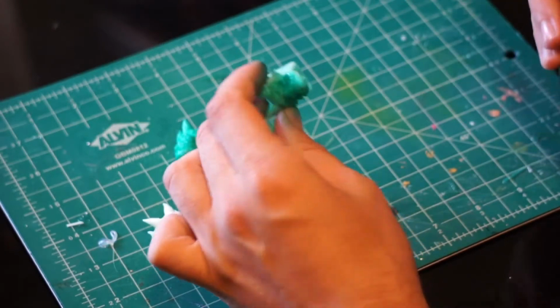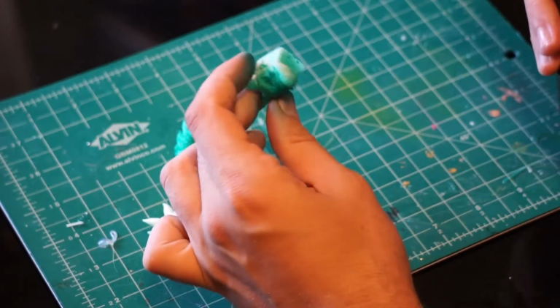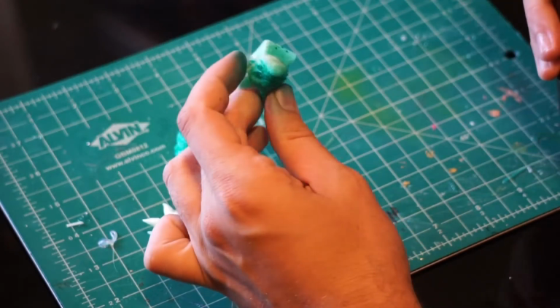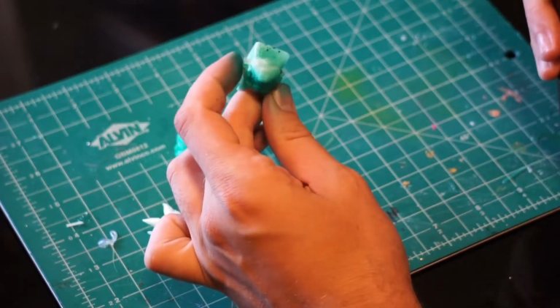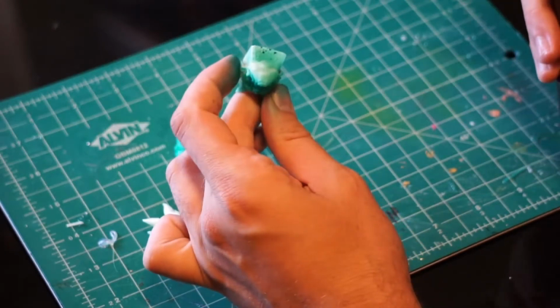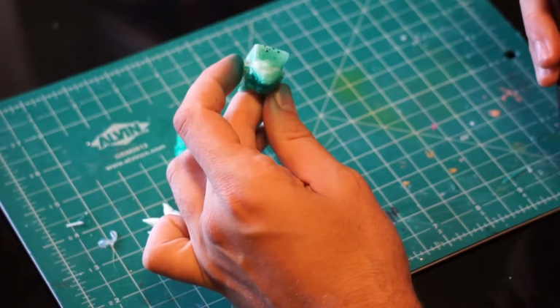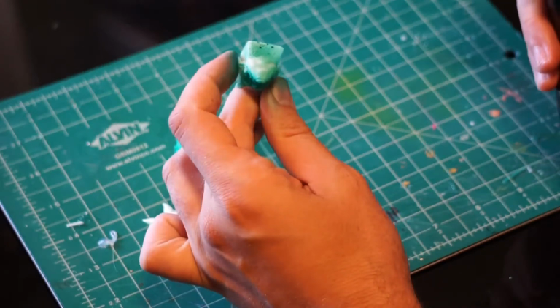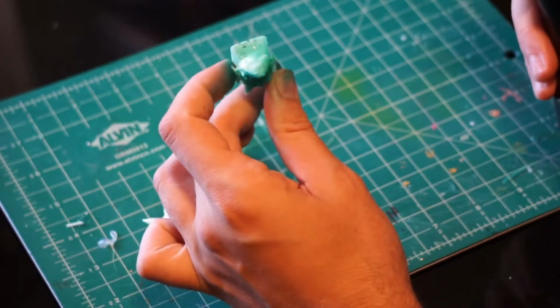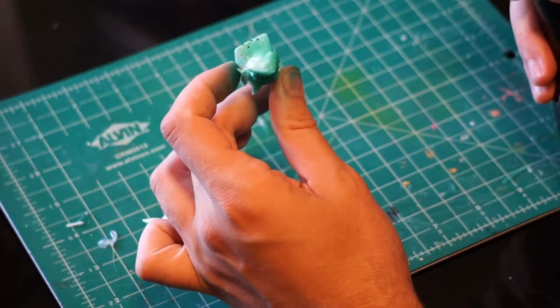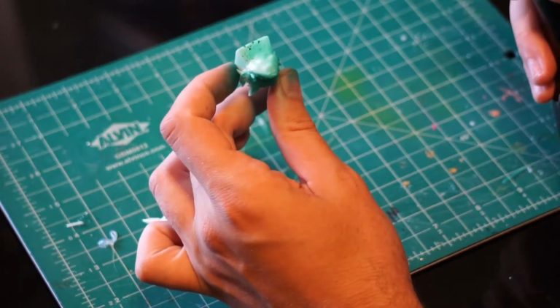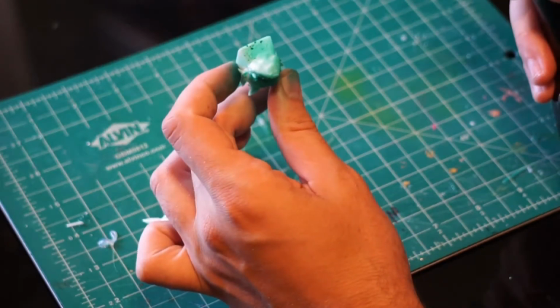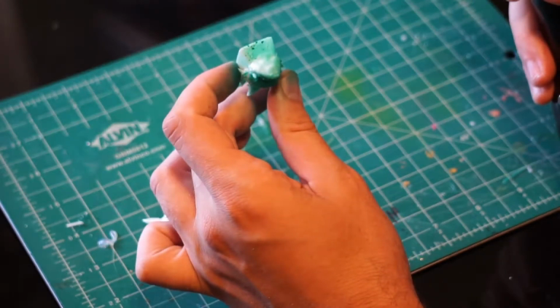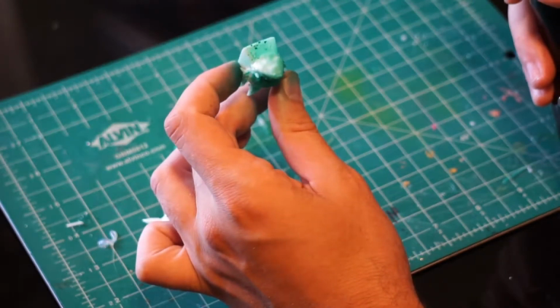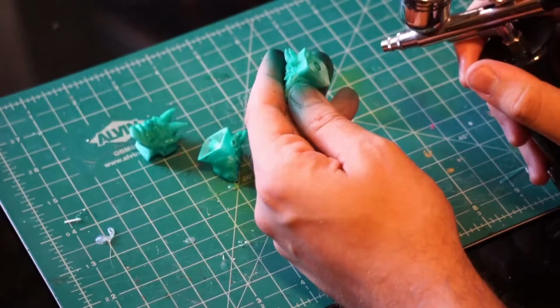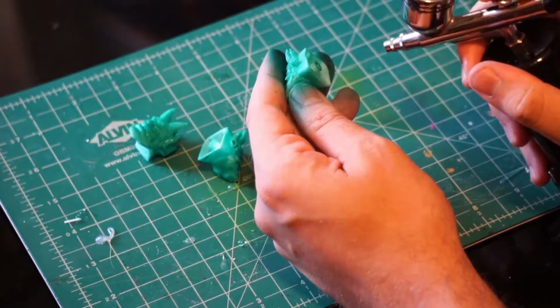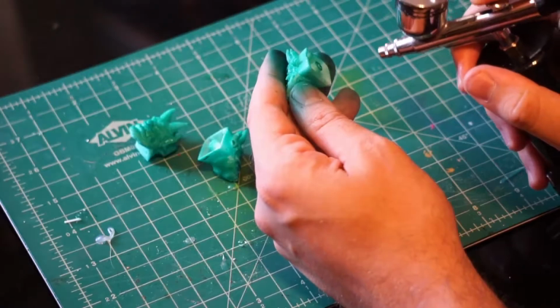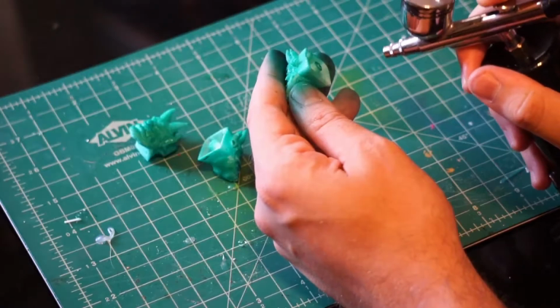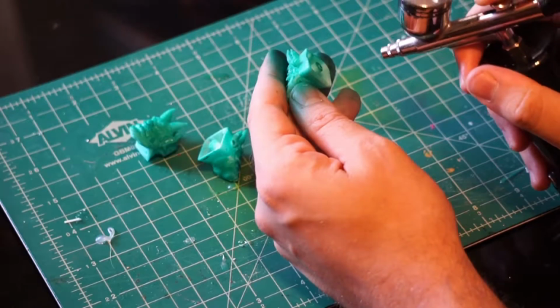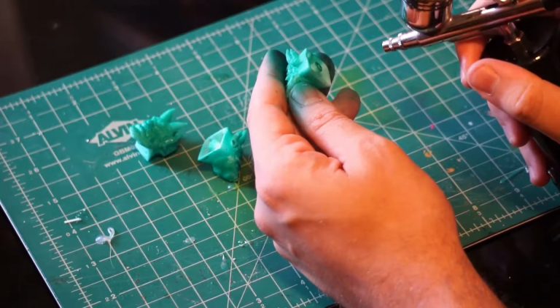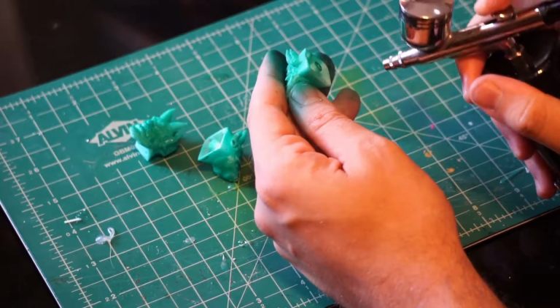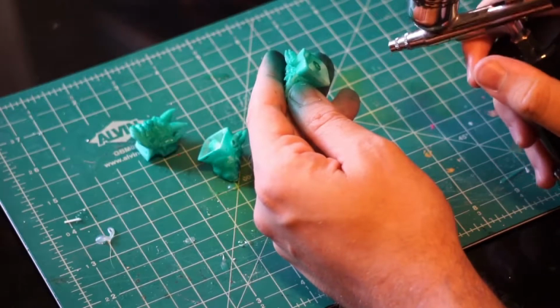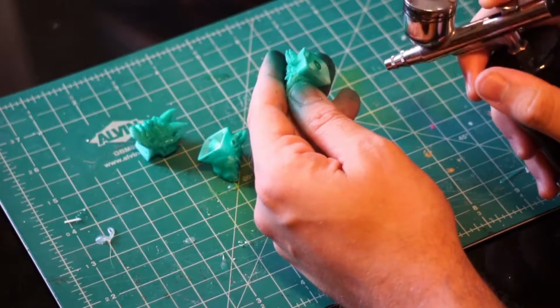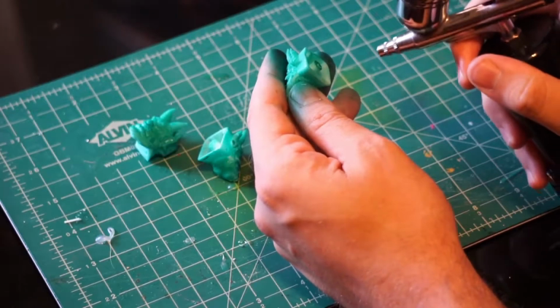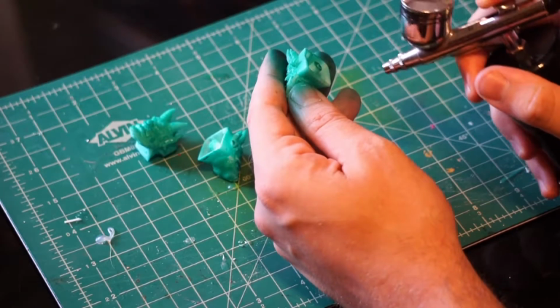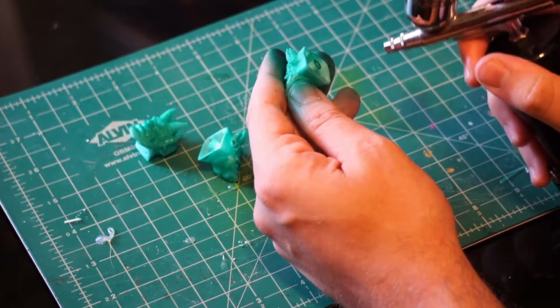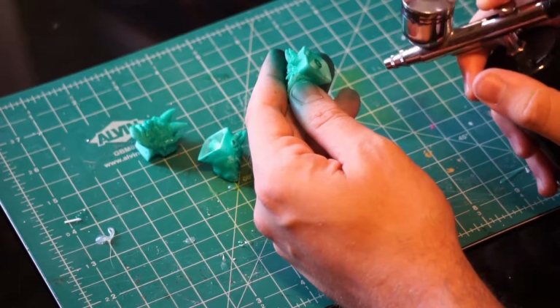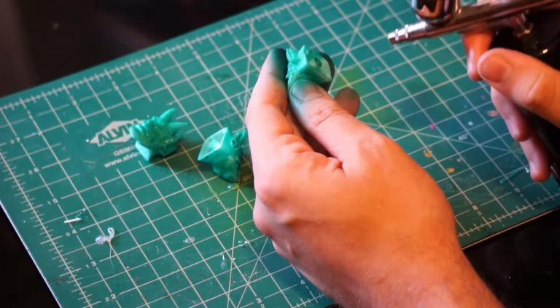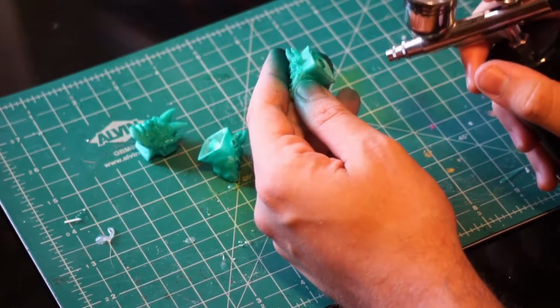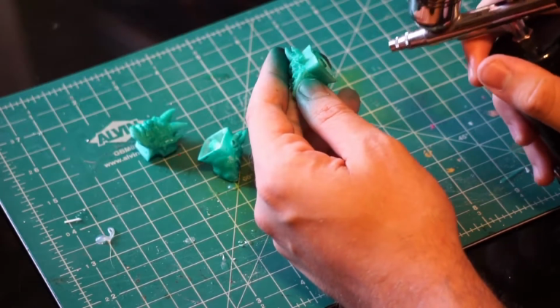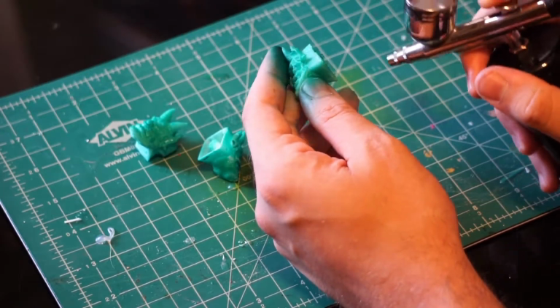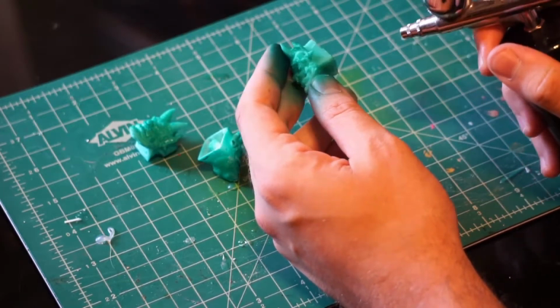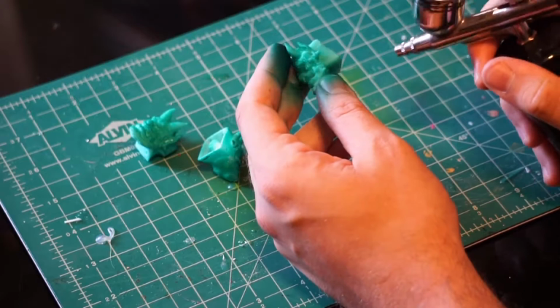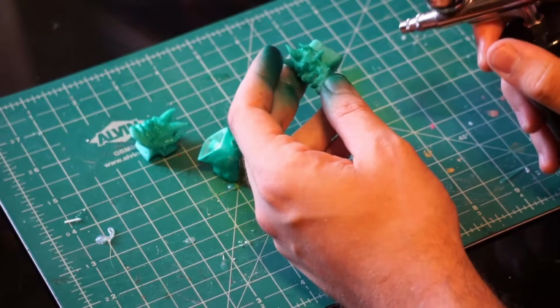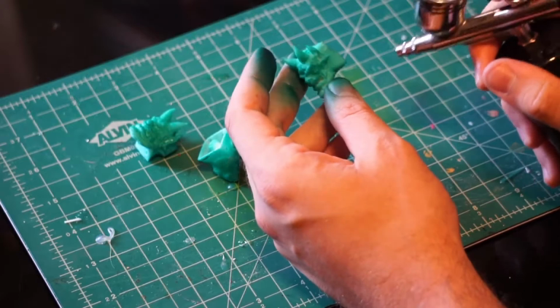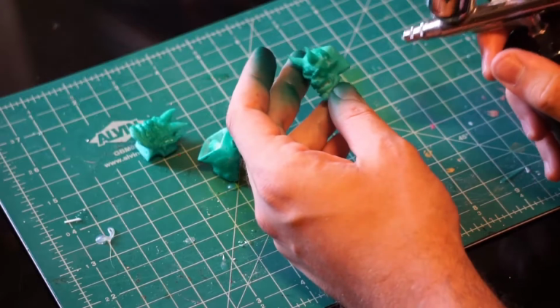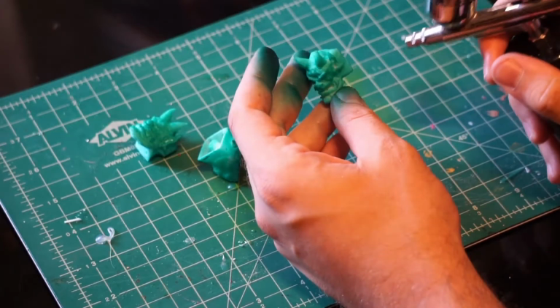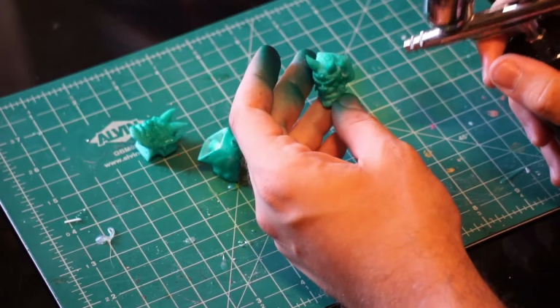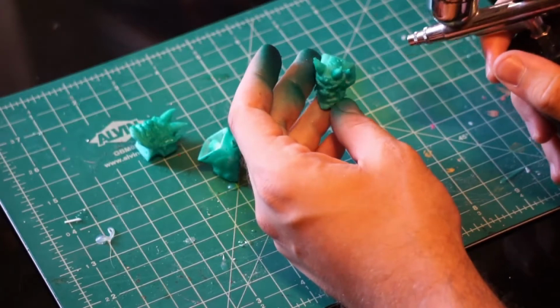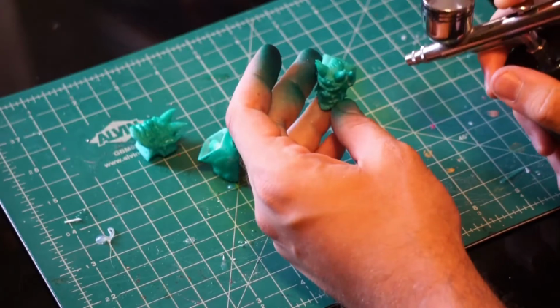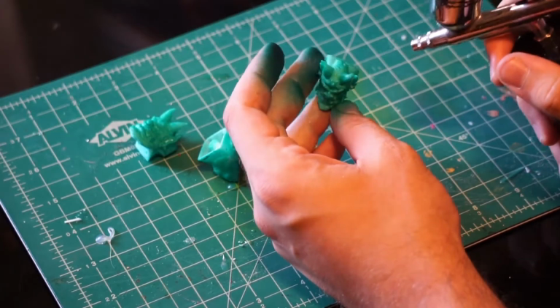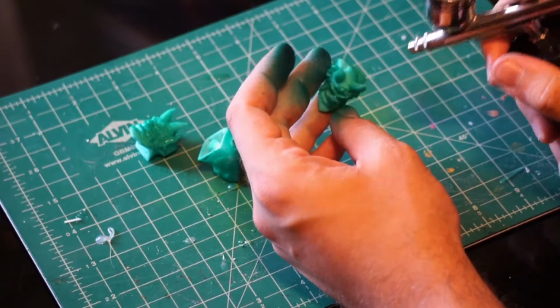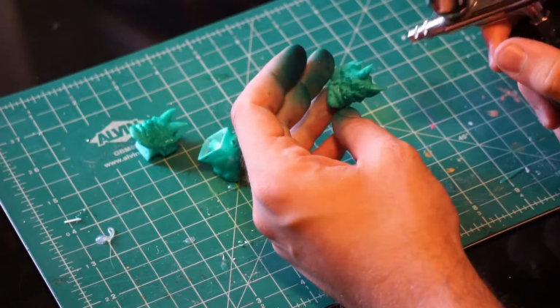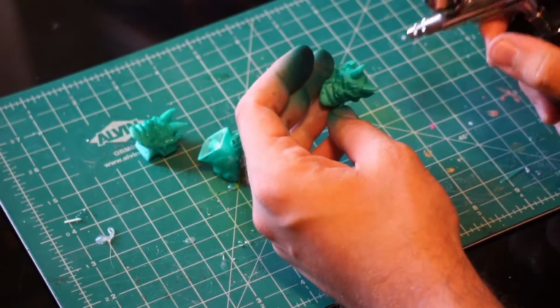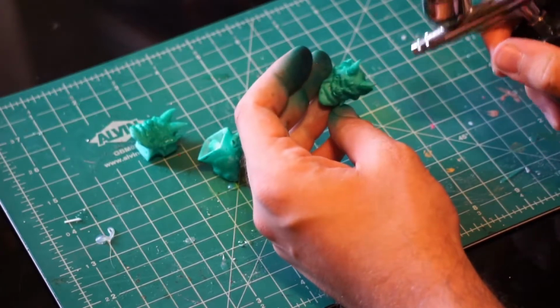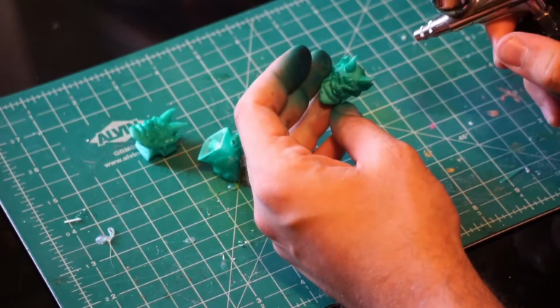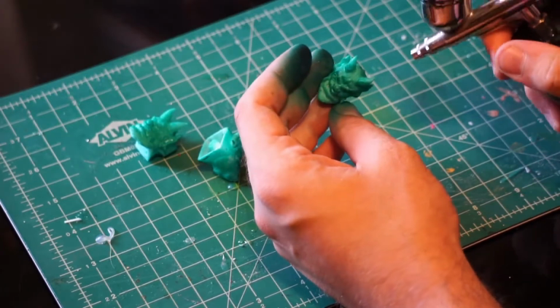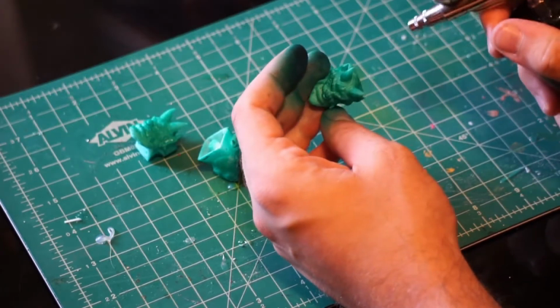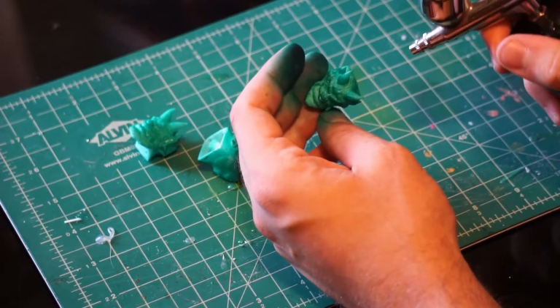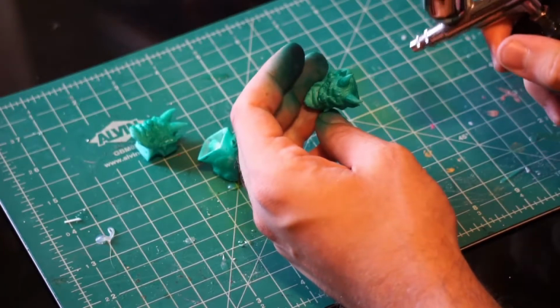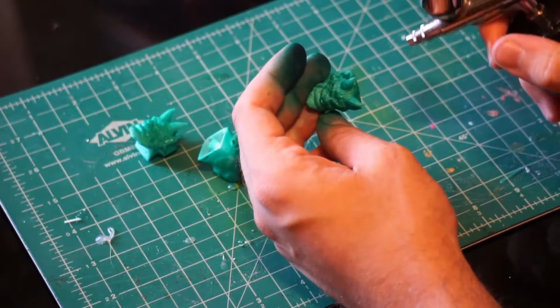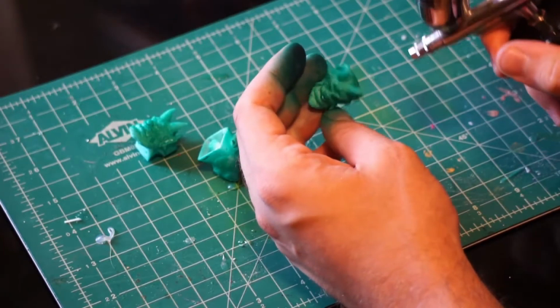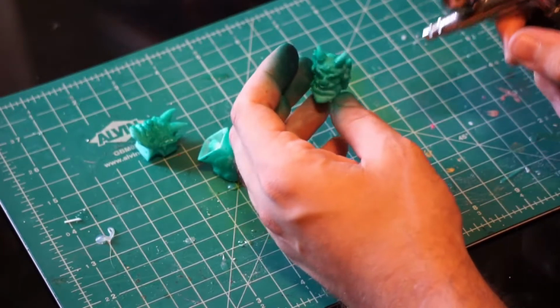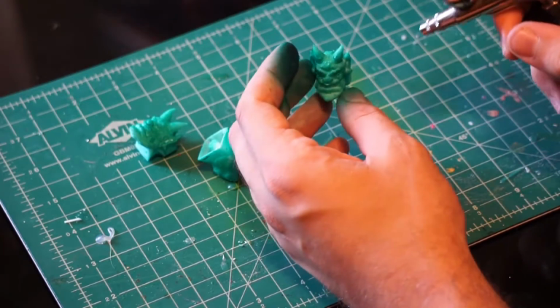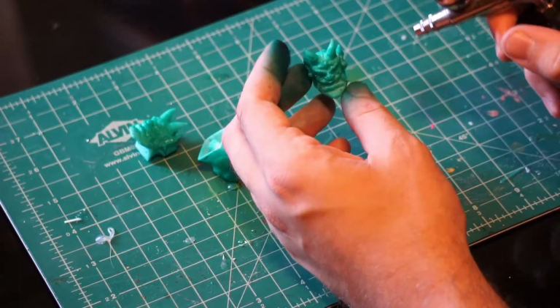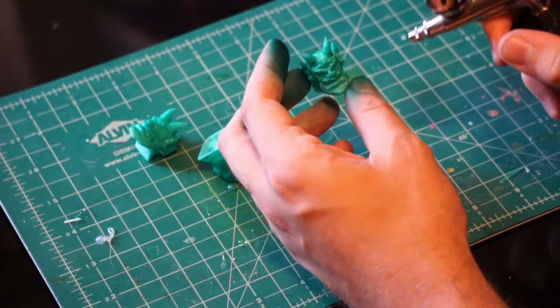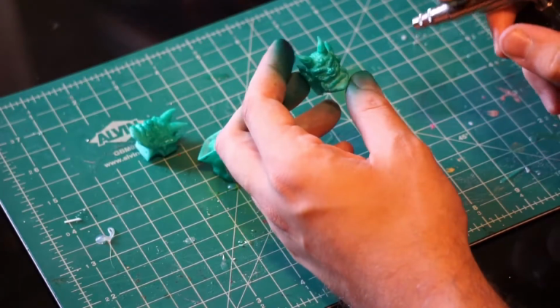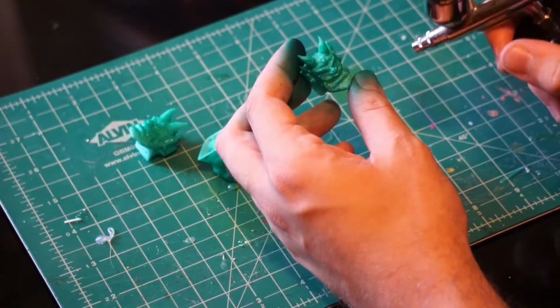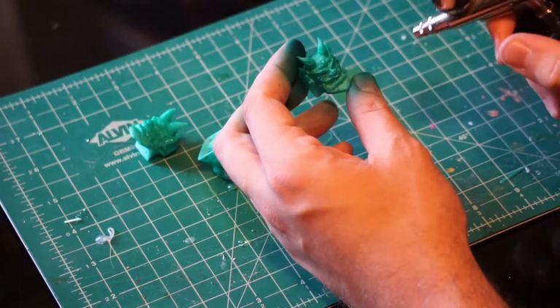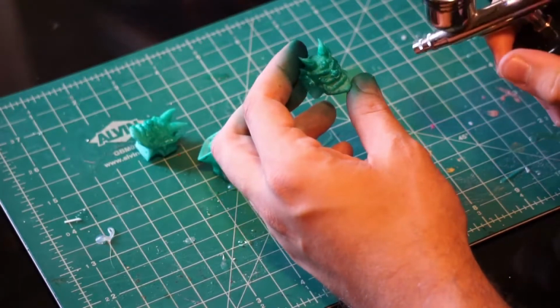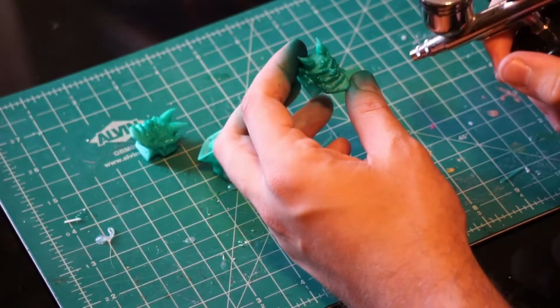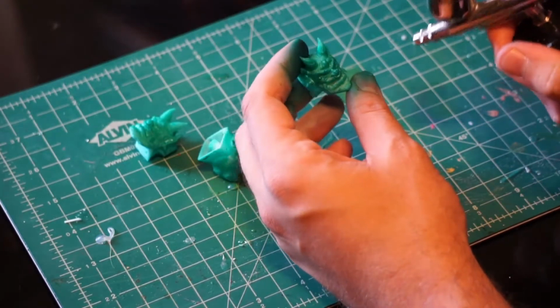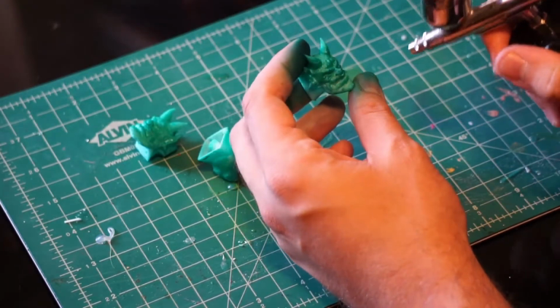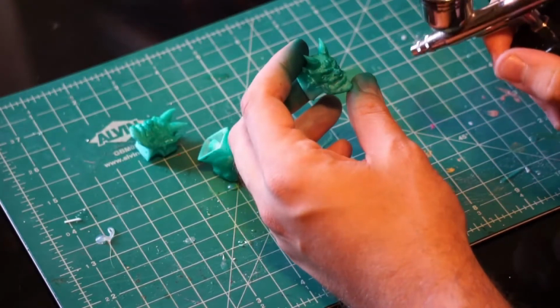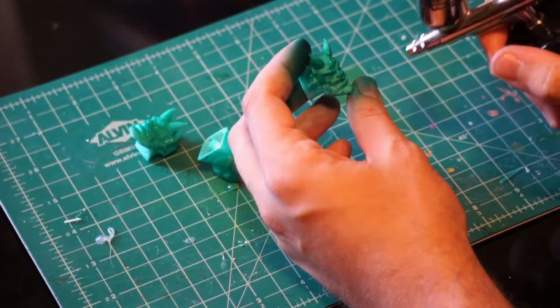Yeah, kind of like that. It'll take more than one coat, so make sure to let them dry before starting a new layer.